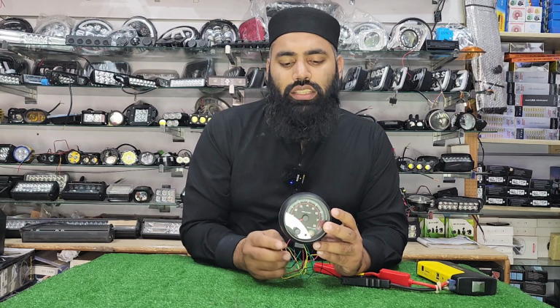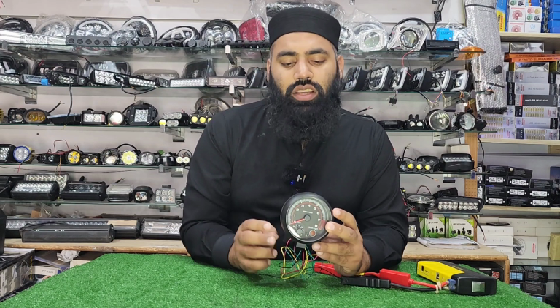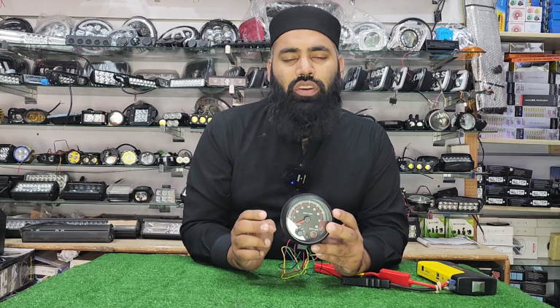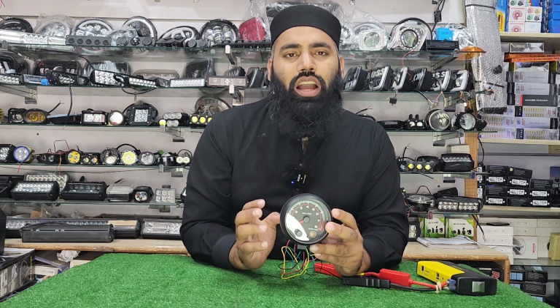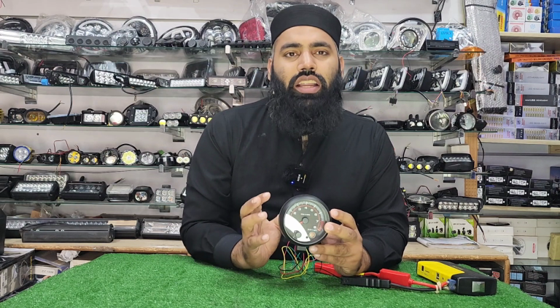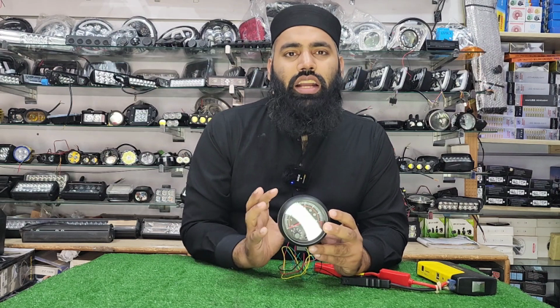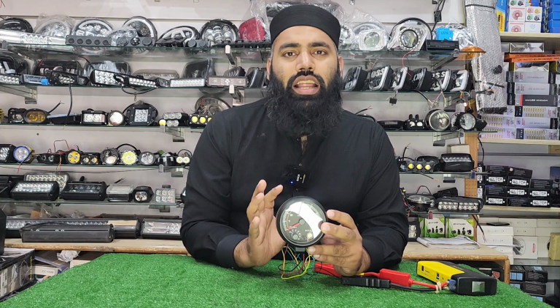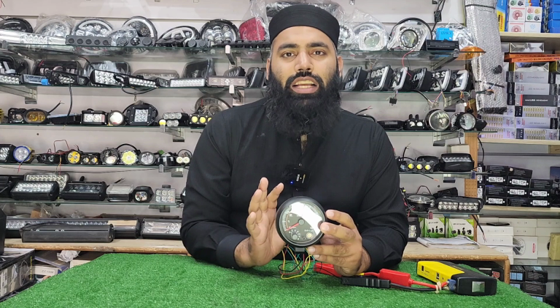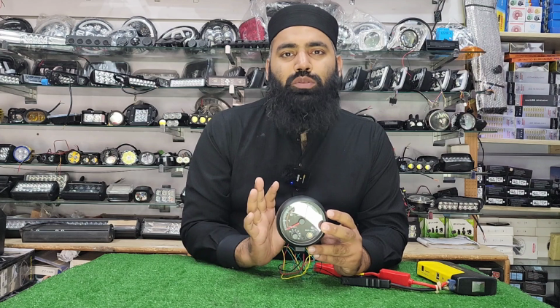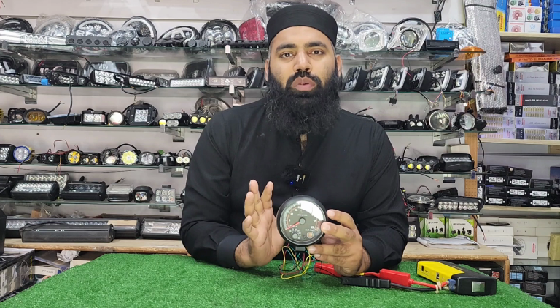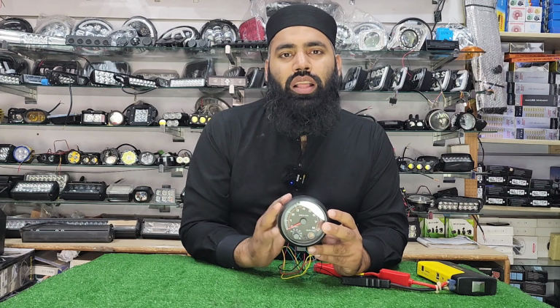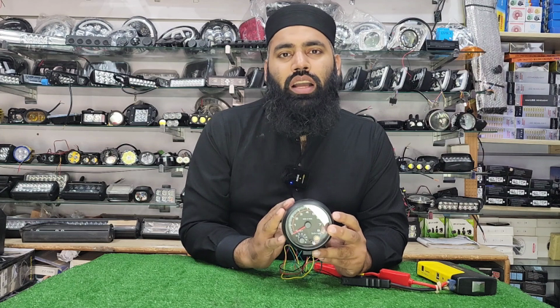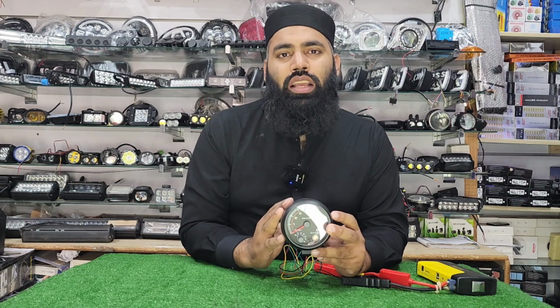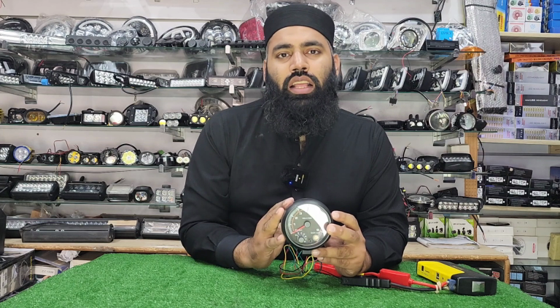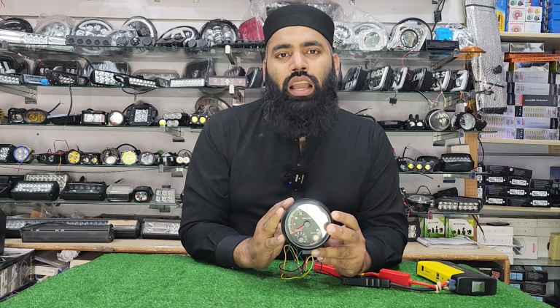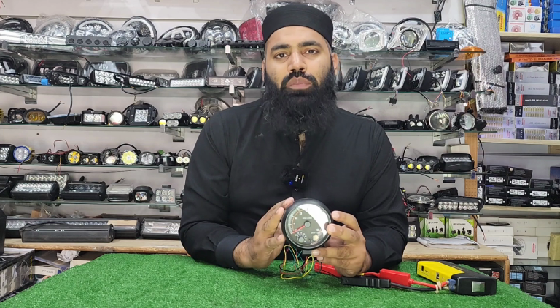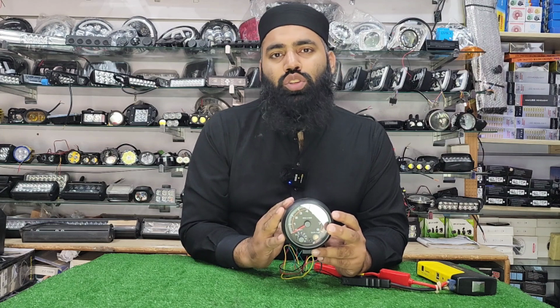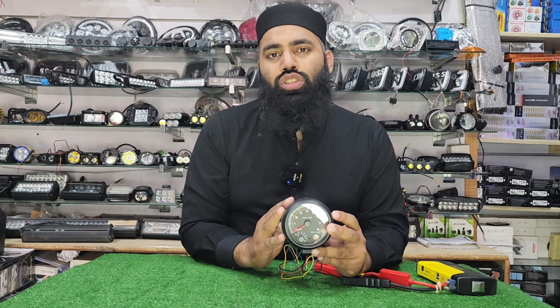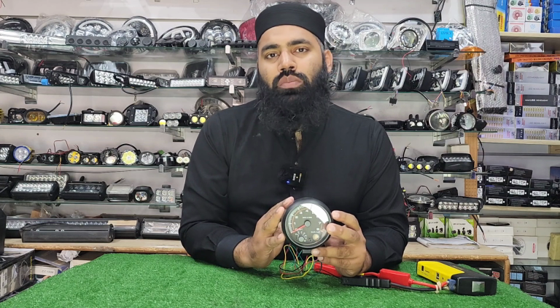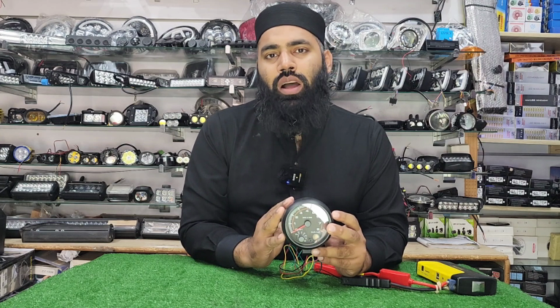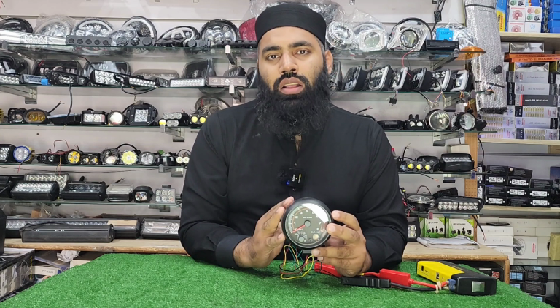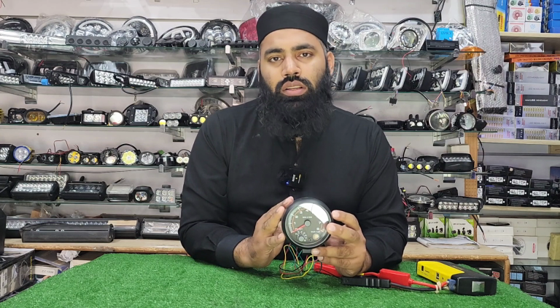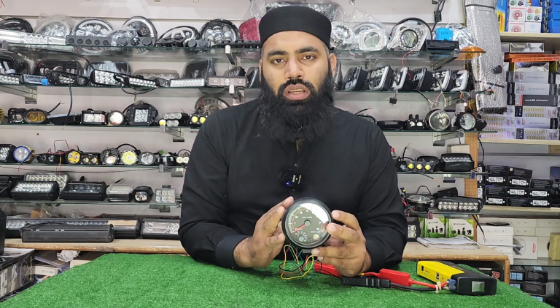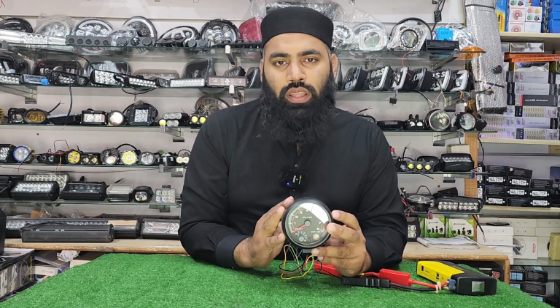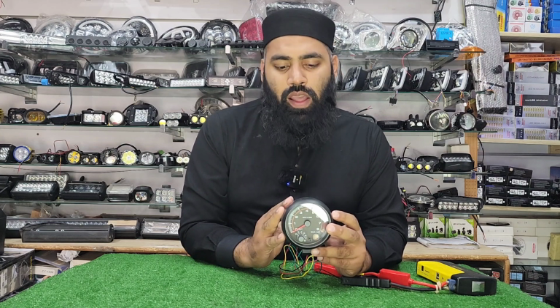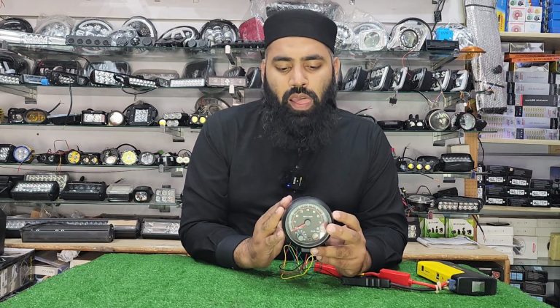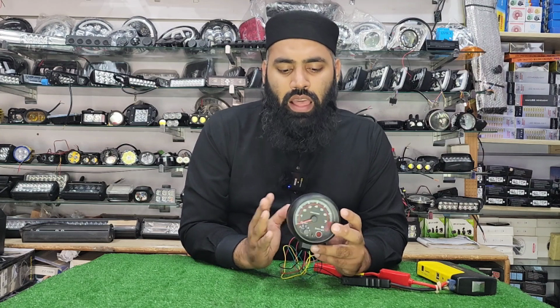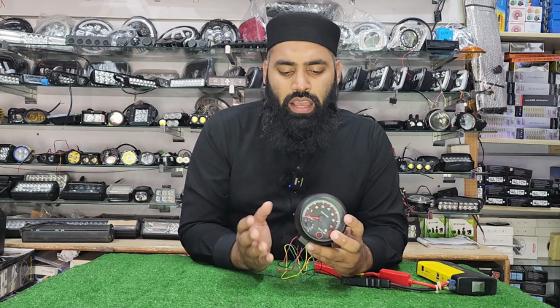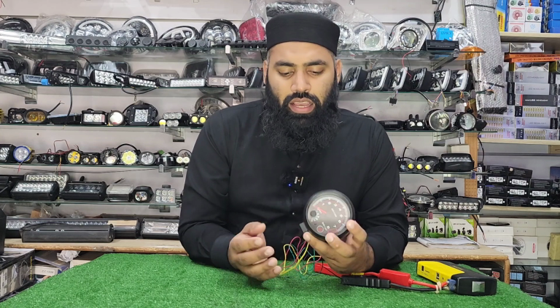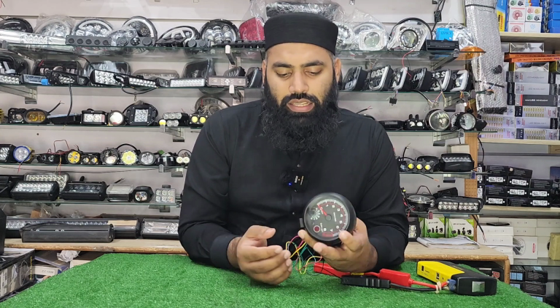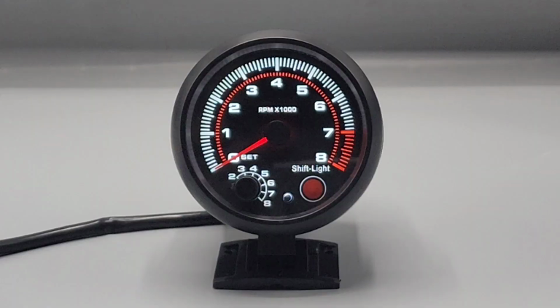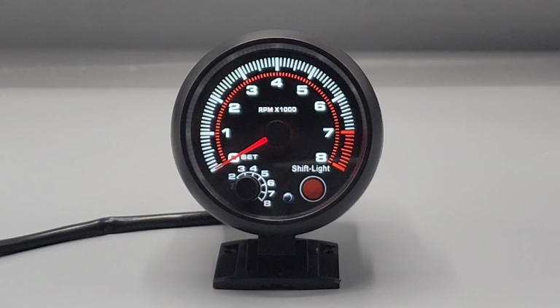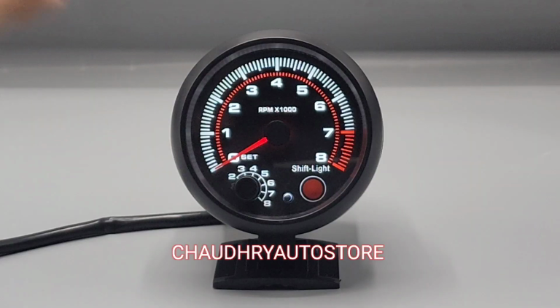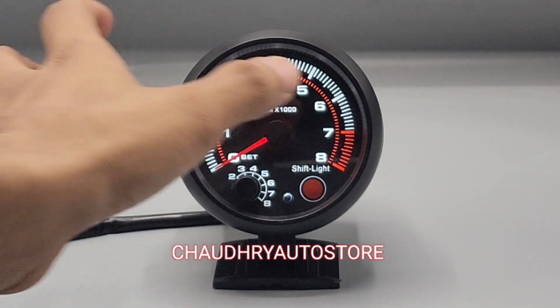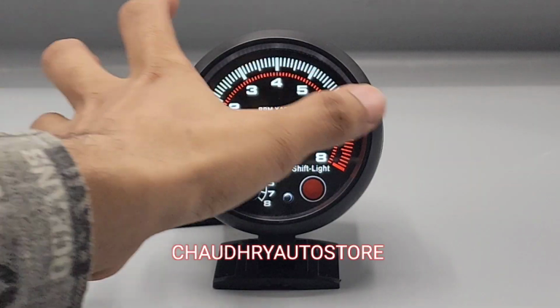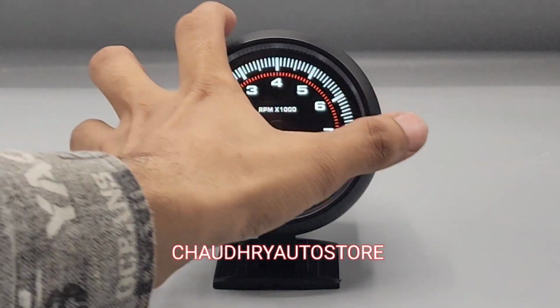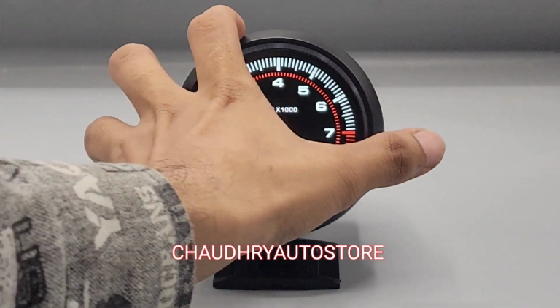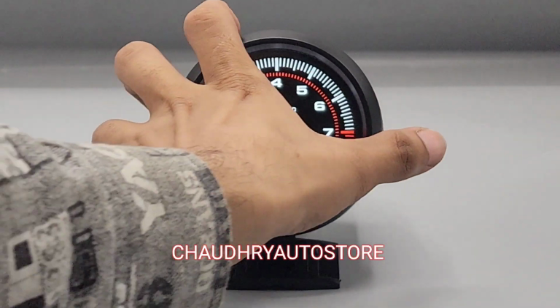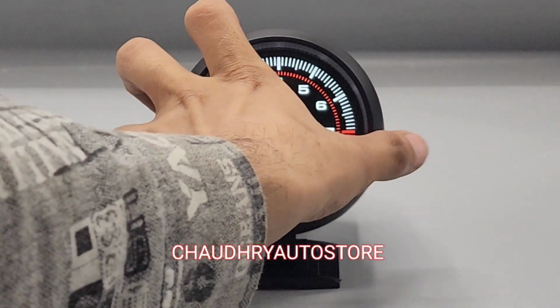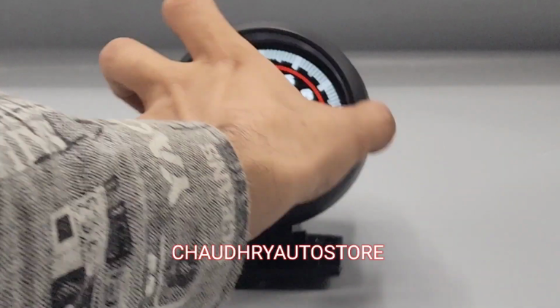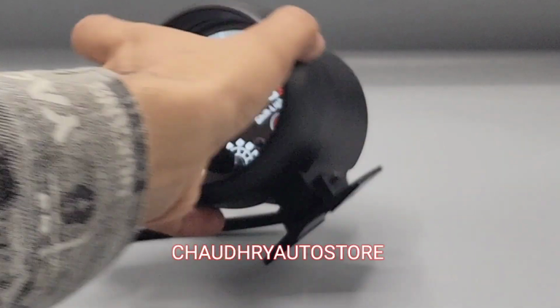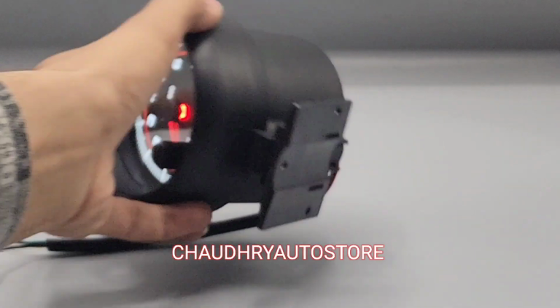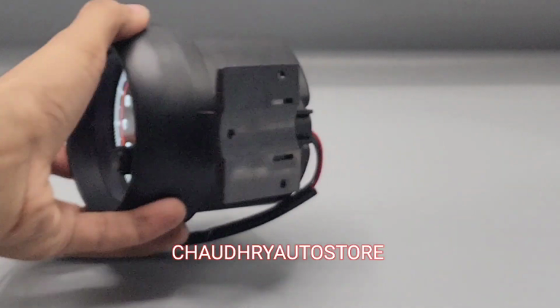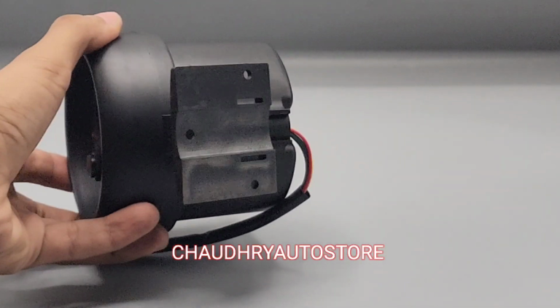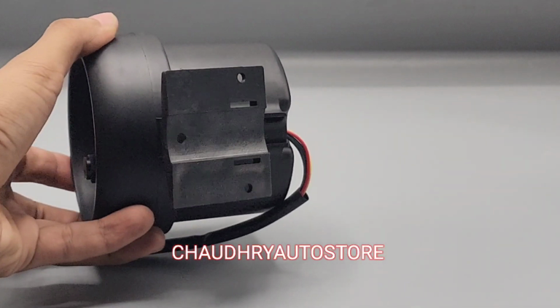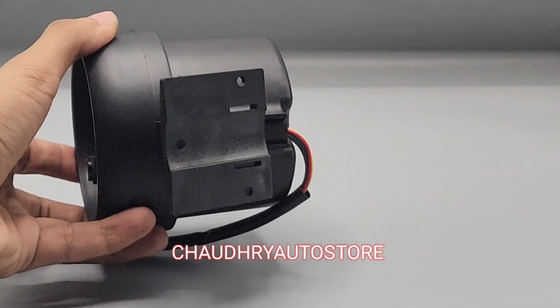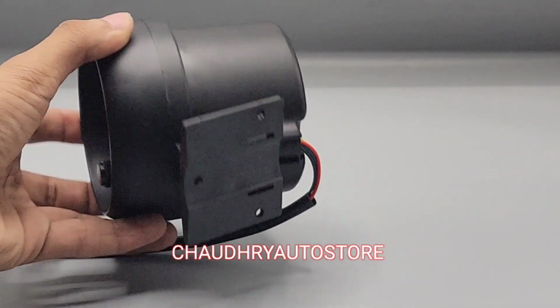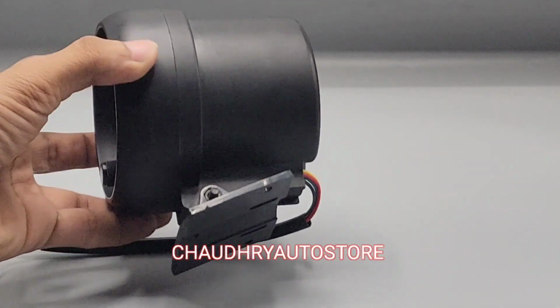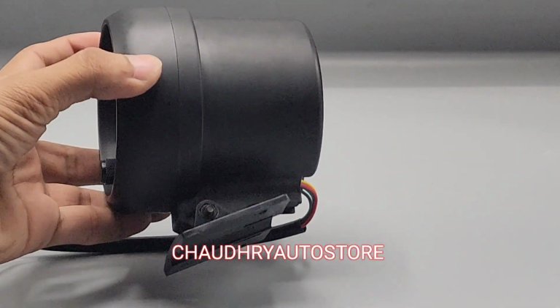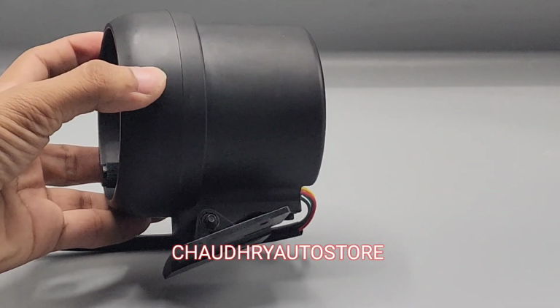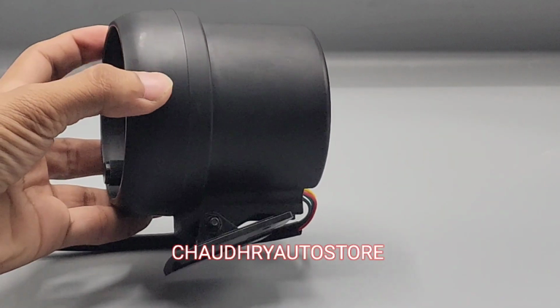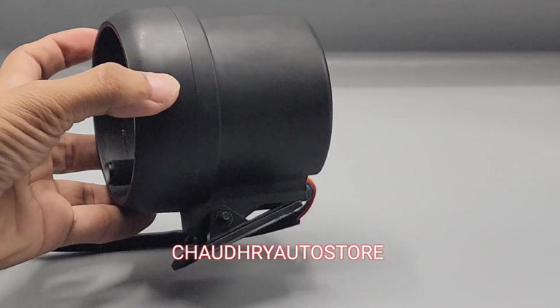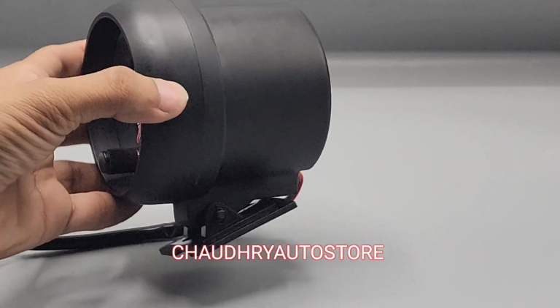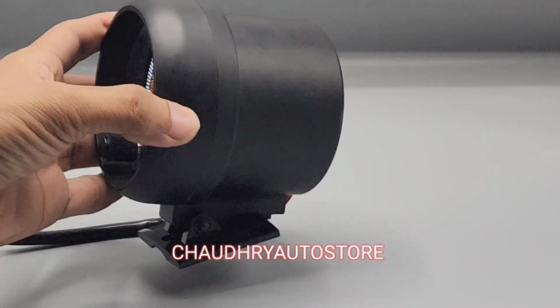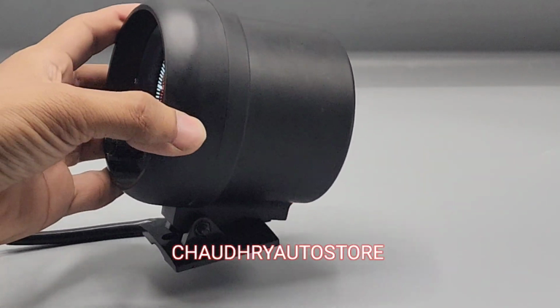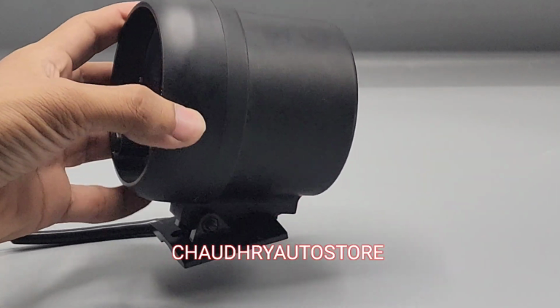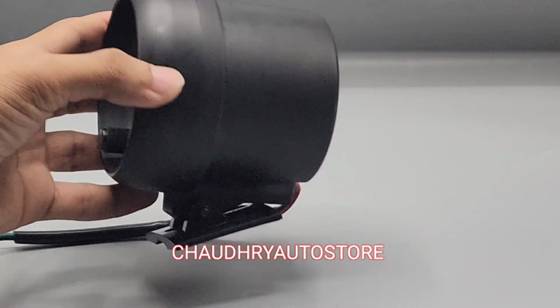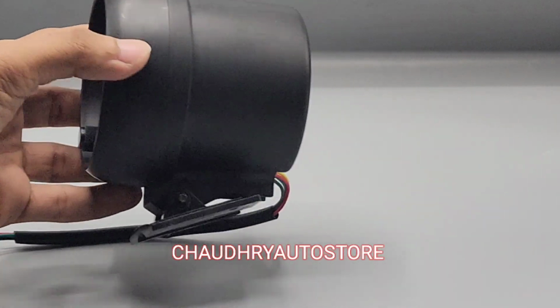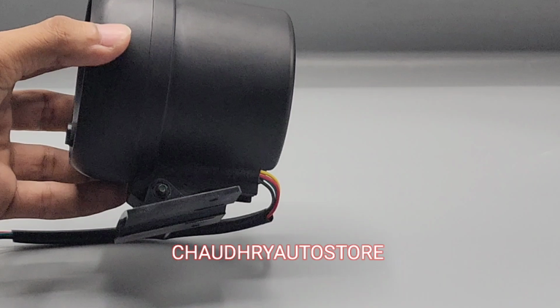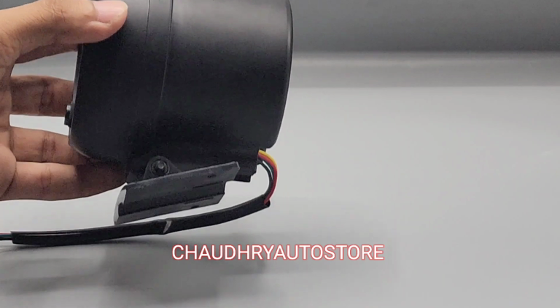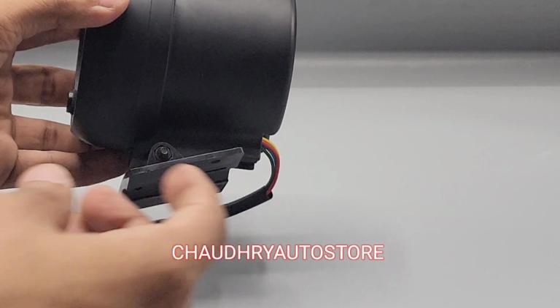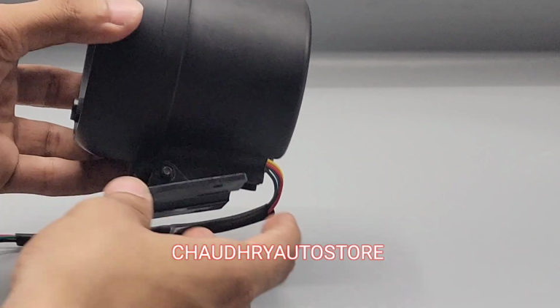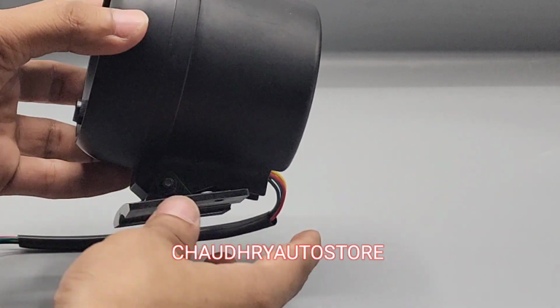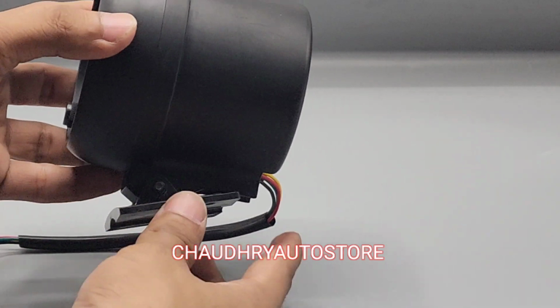You can put it on the dashboard. With this bracket, you can mount it on the dashboard, or you can use double tape to fix it on the dashboard as well.